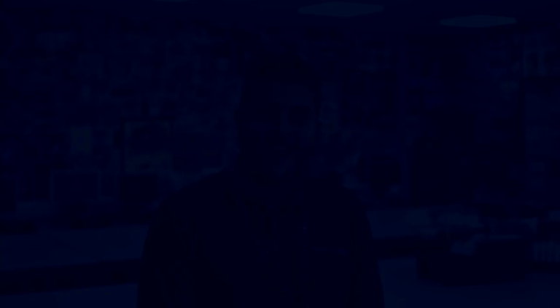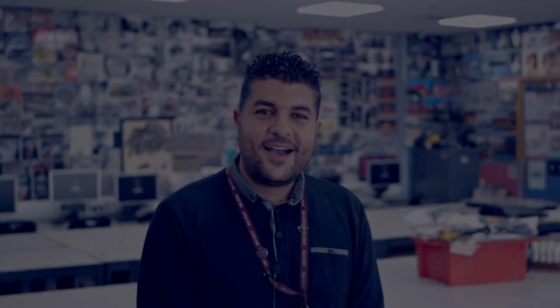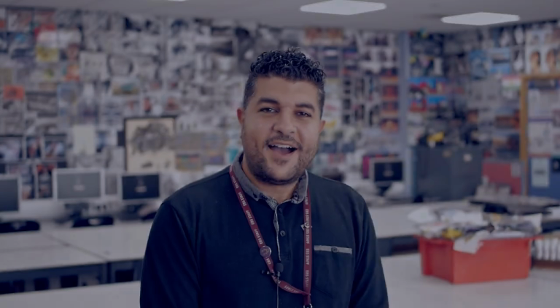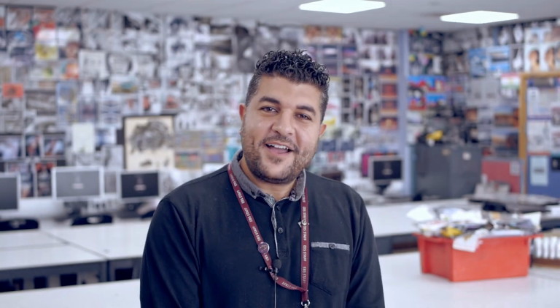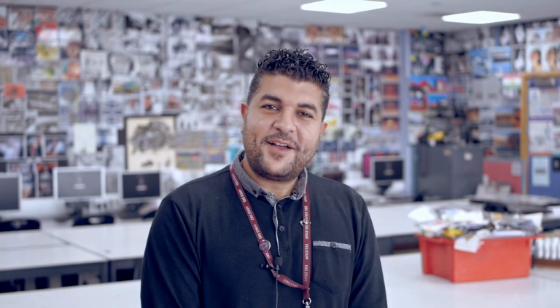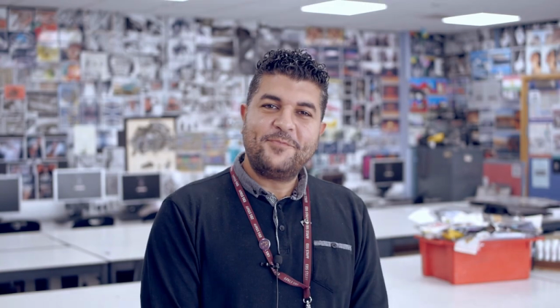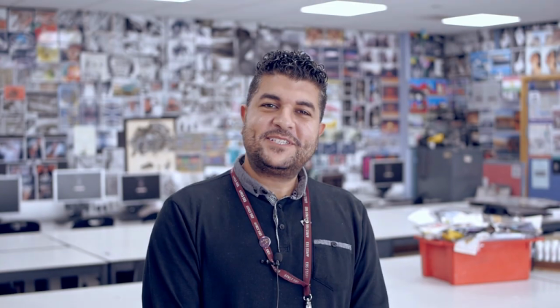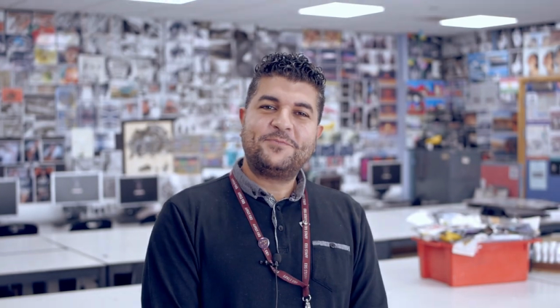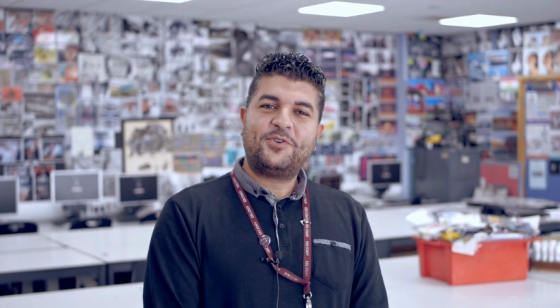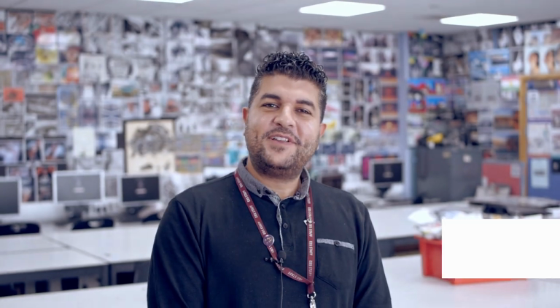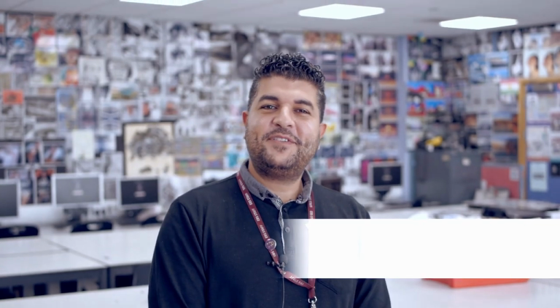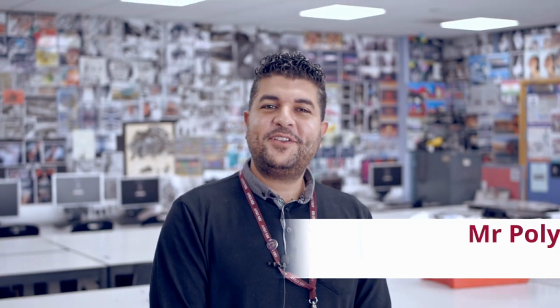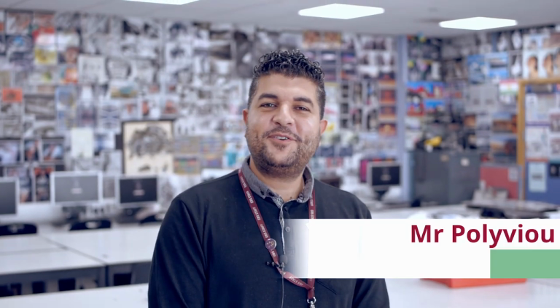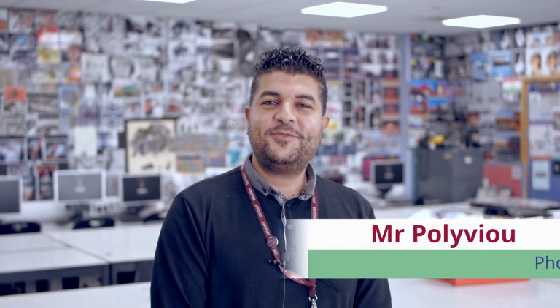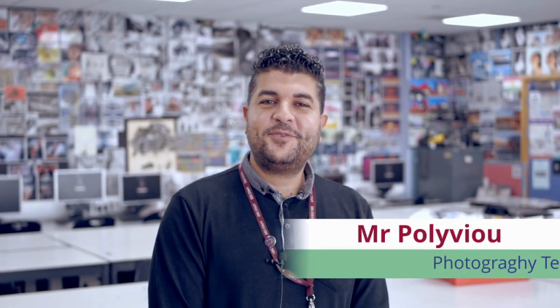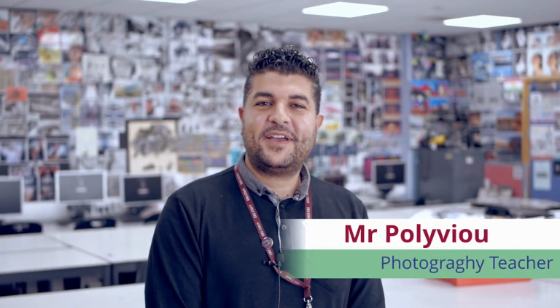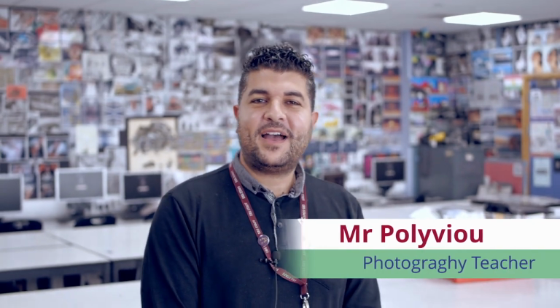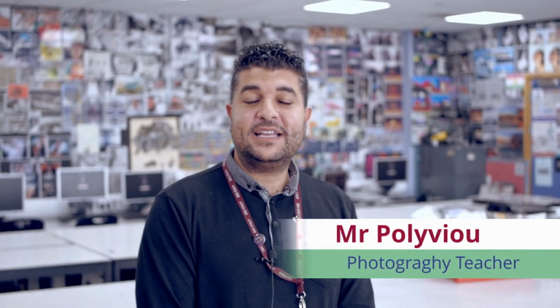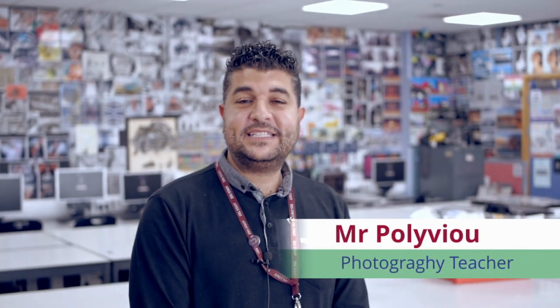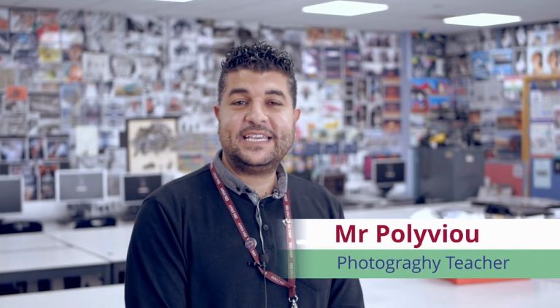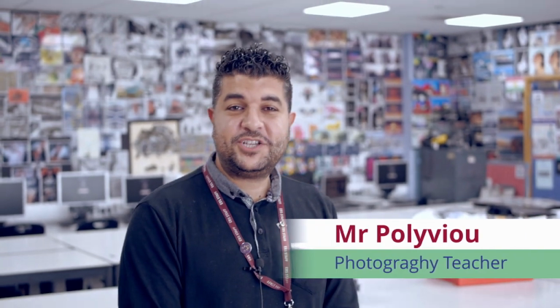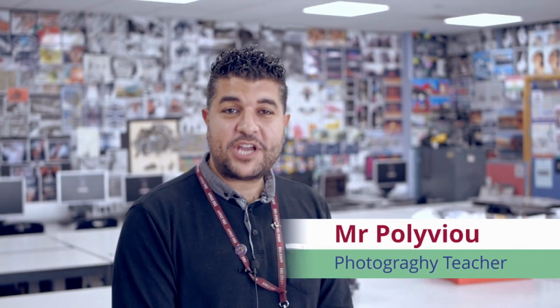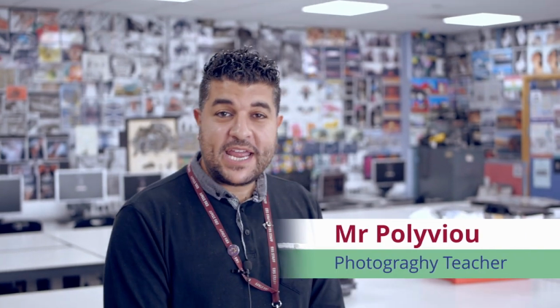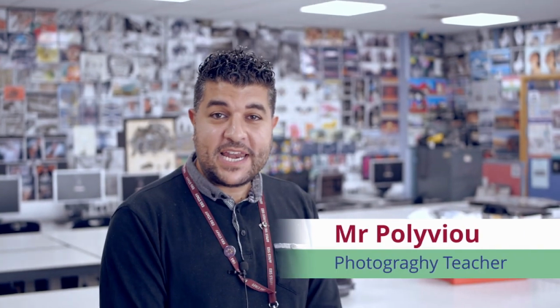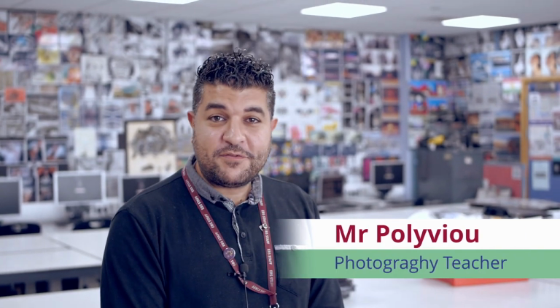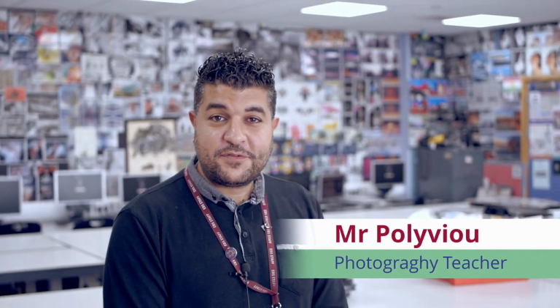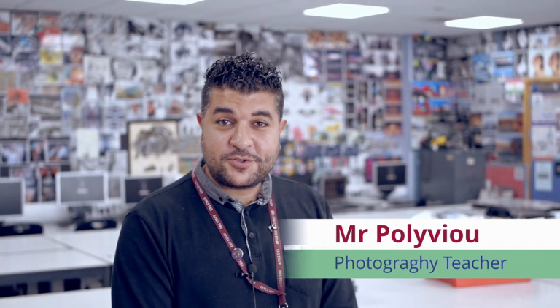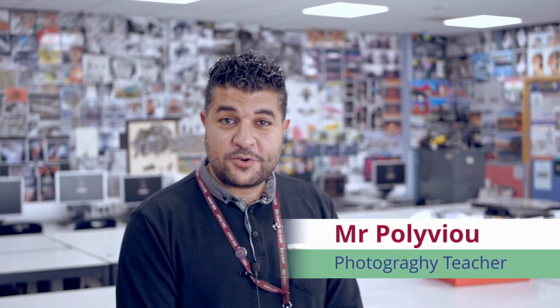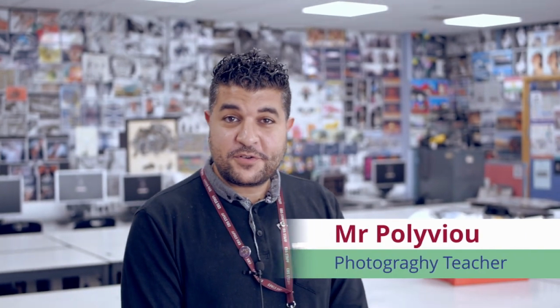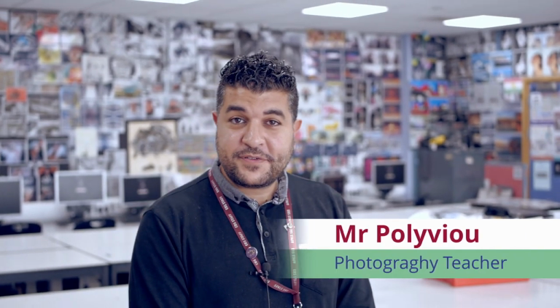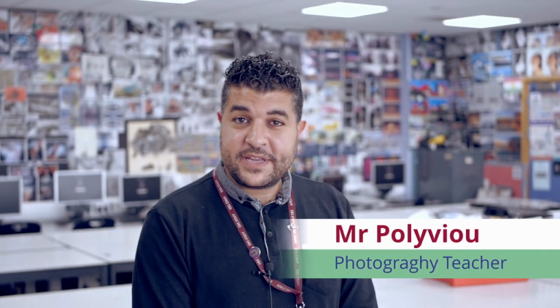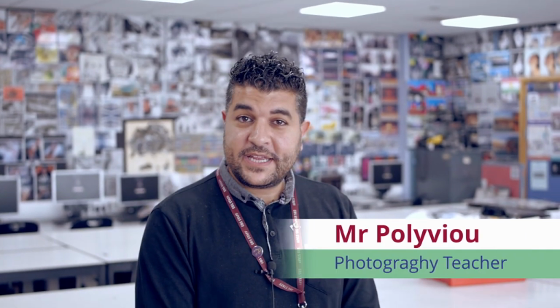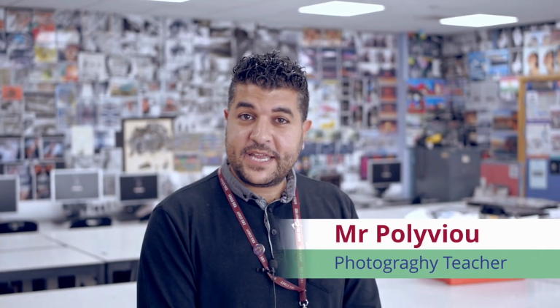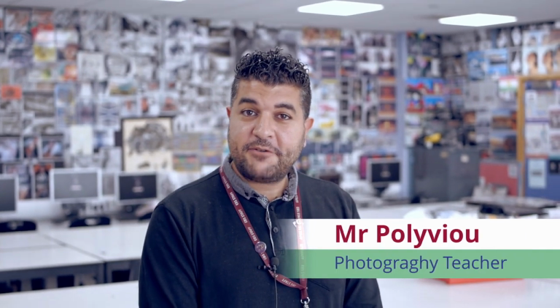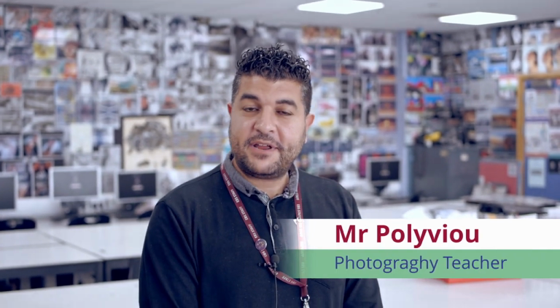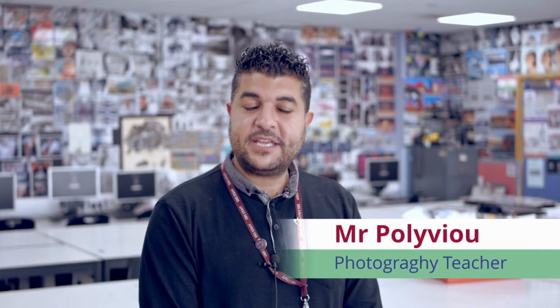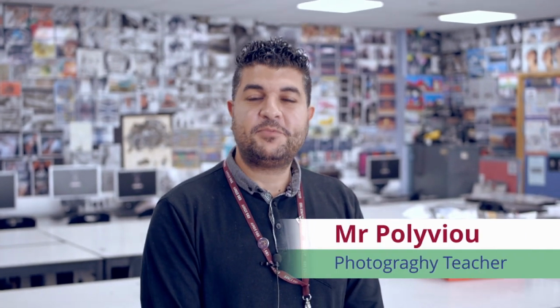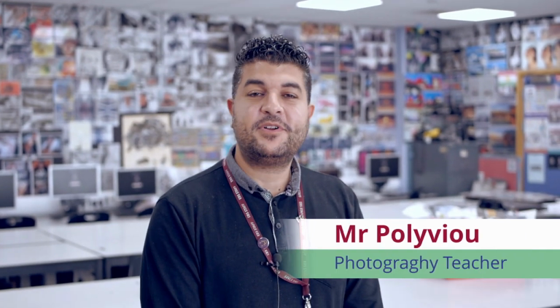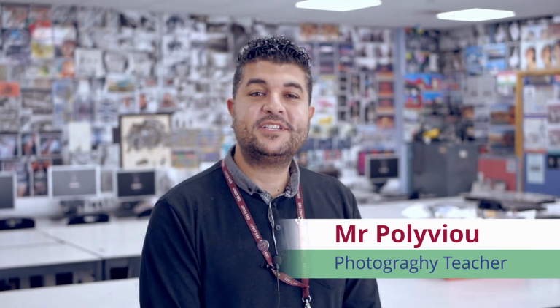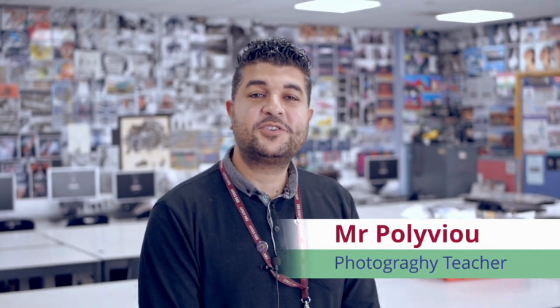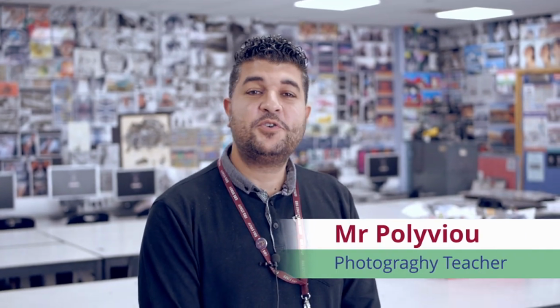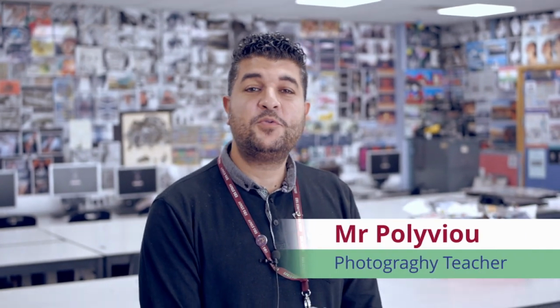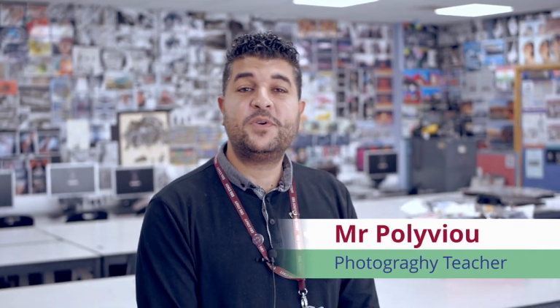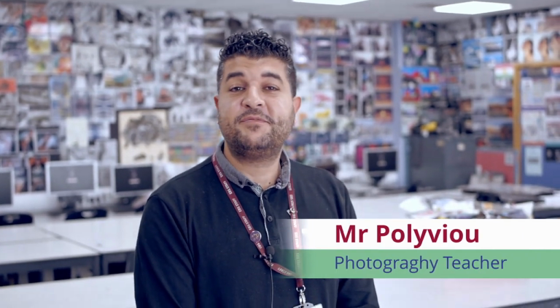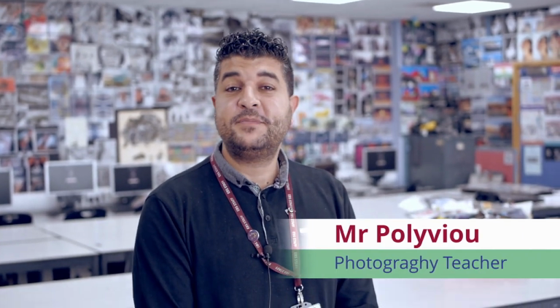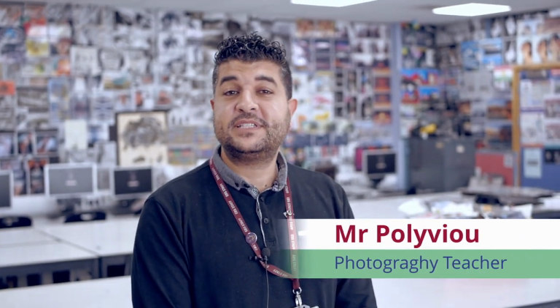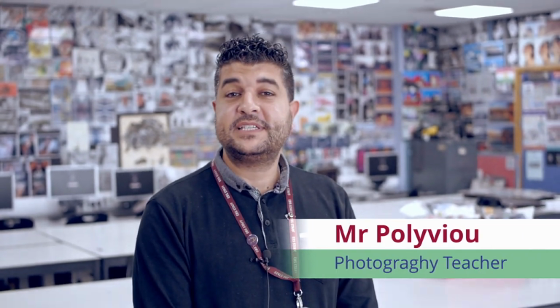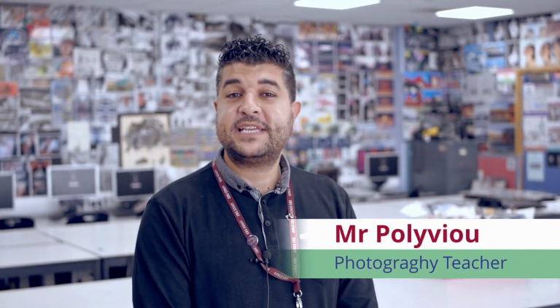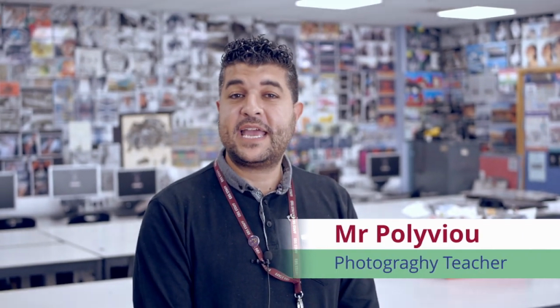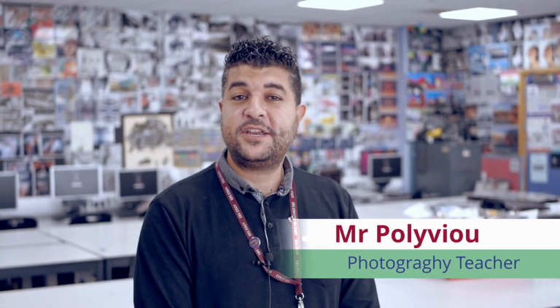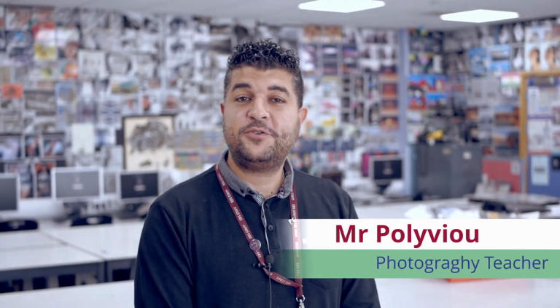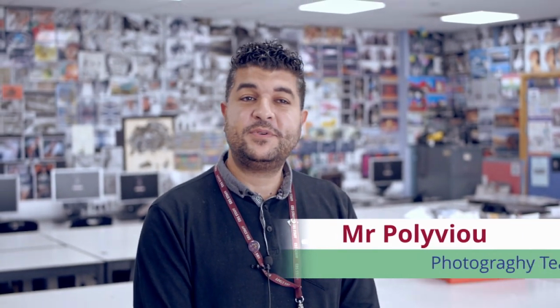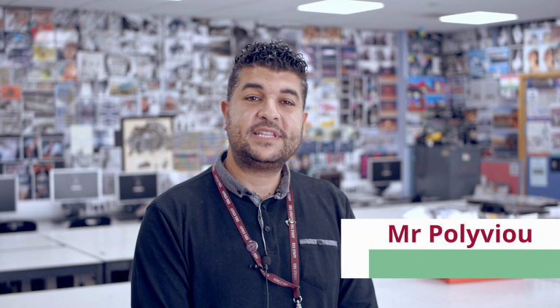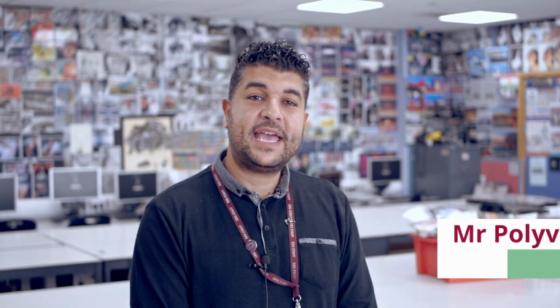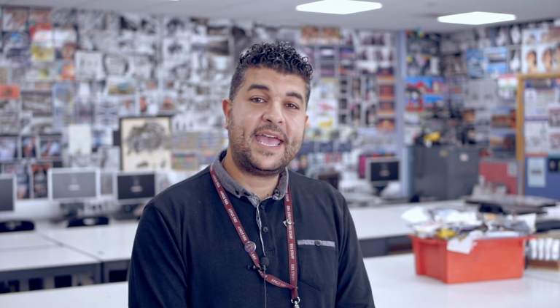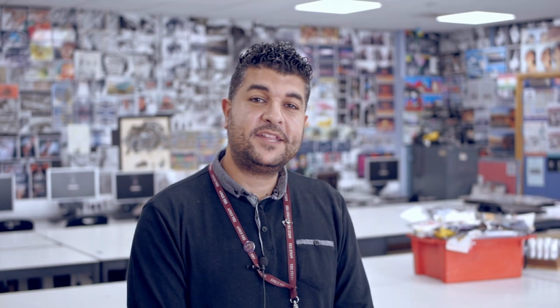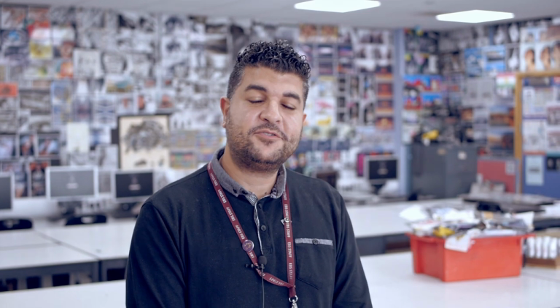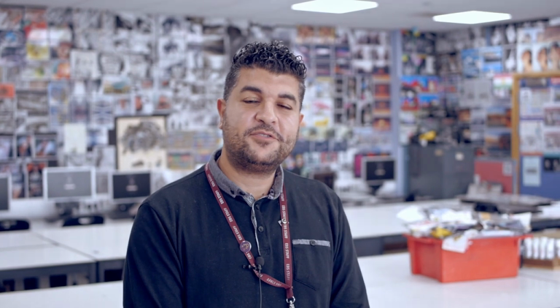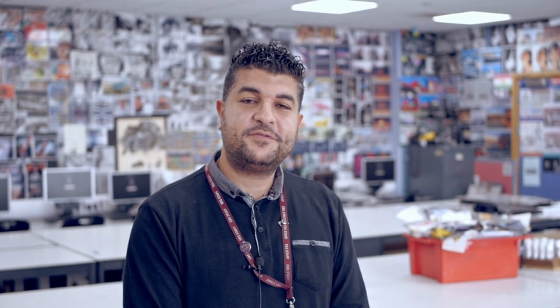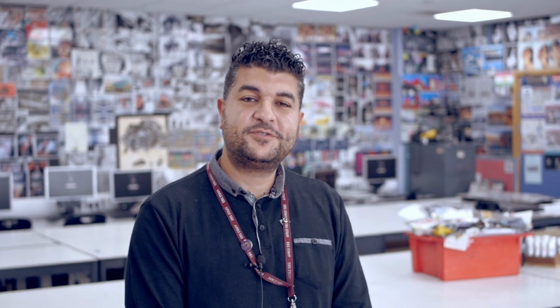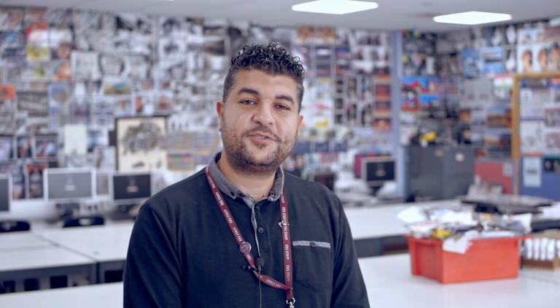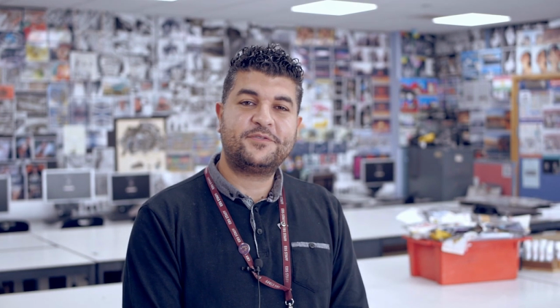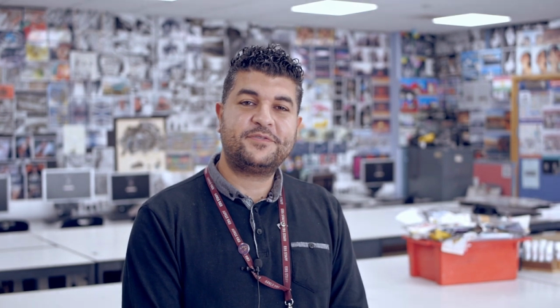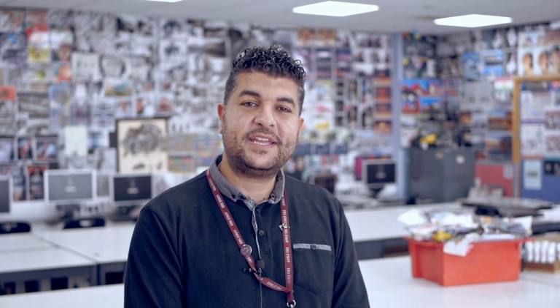Hi, I'm Mr. Poliviu. I teach A-Level Photography here at East Barnett School with Mr. Zane, who is the Head of Photography.